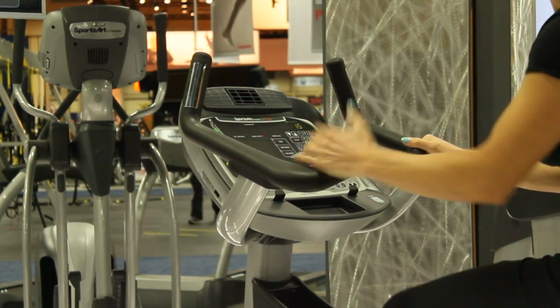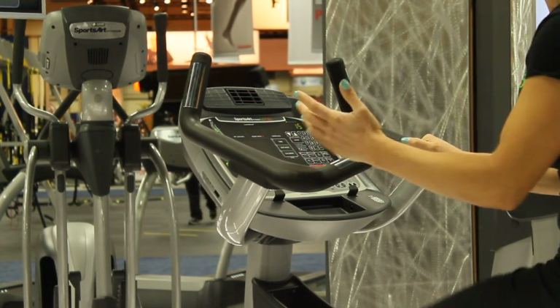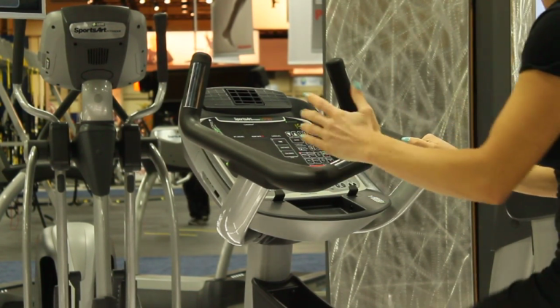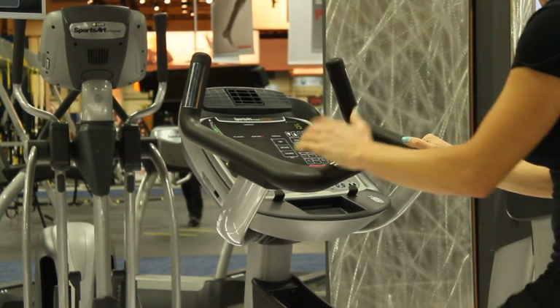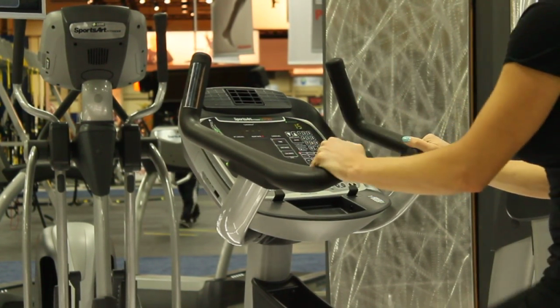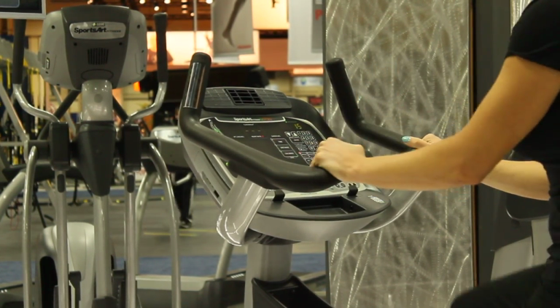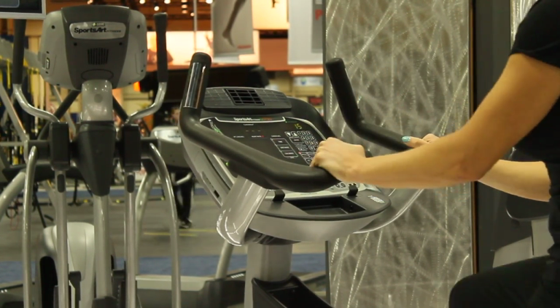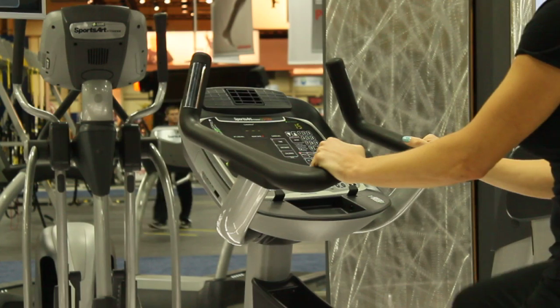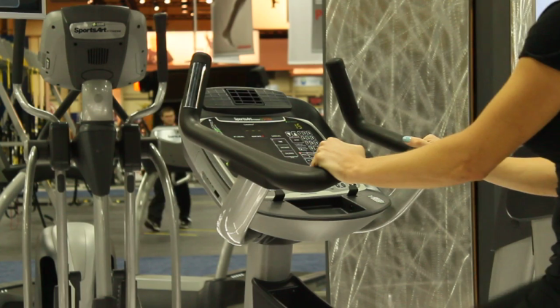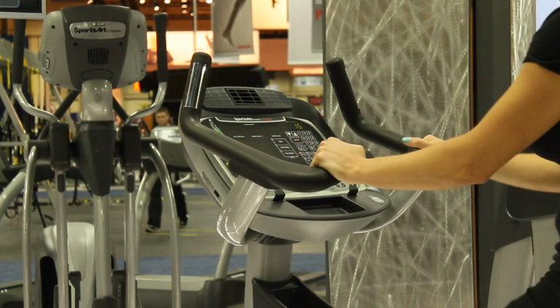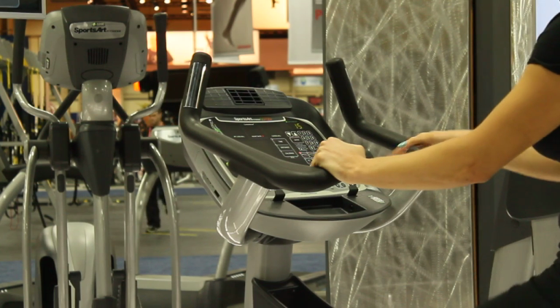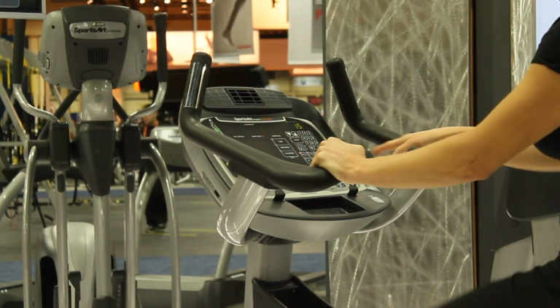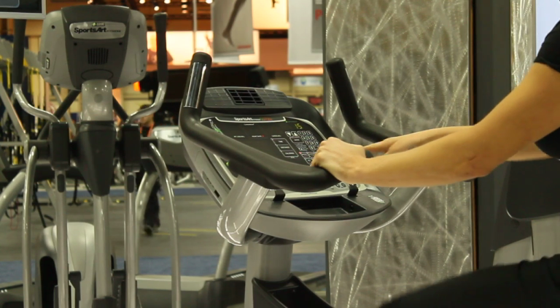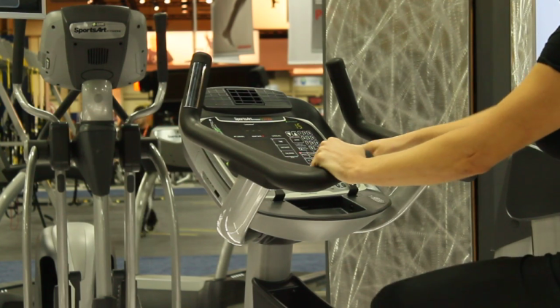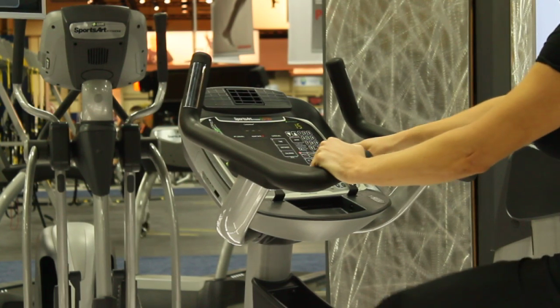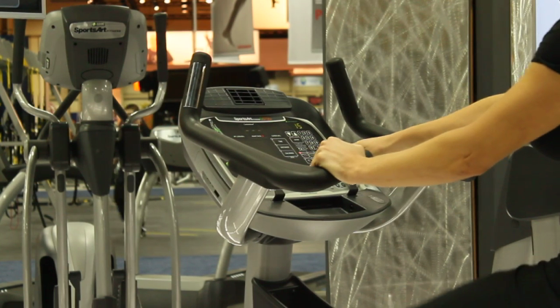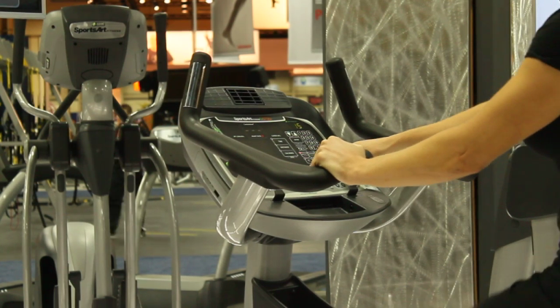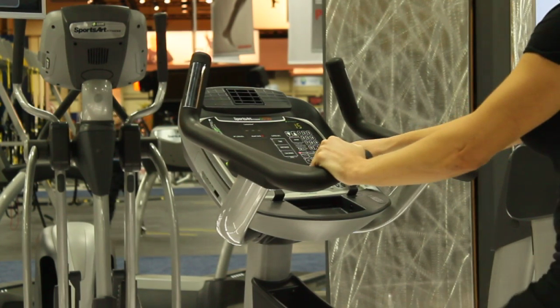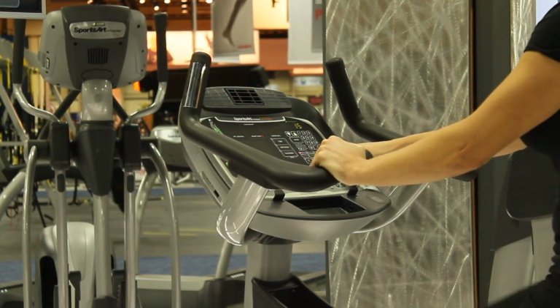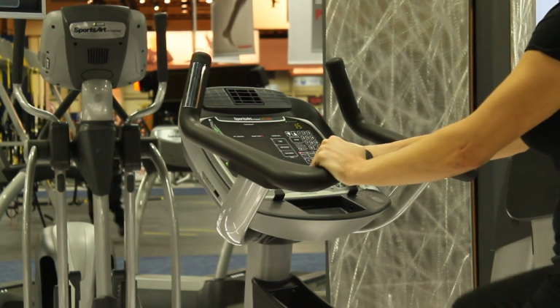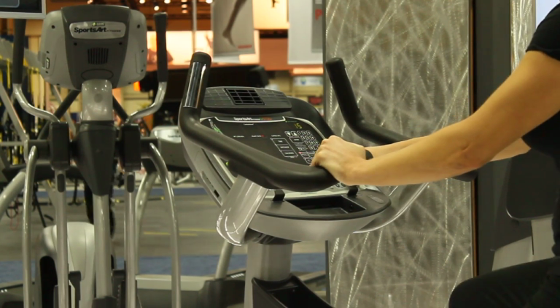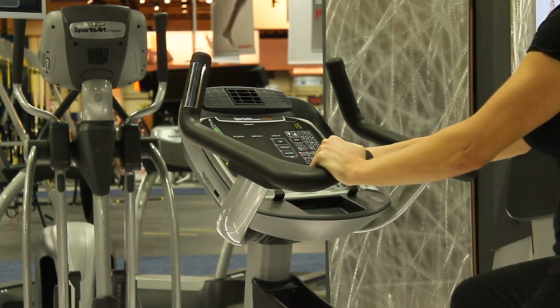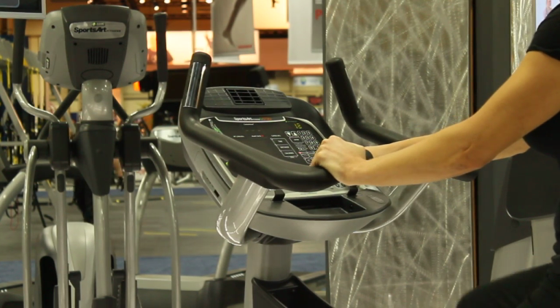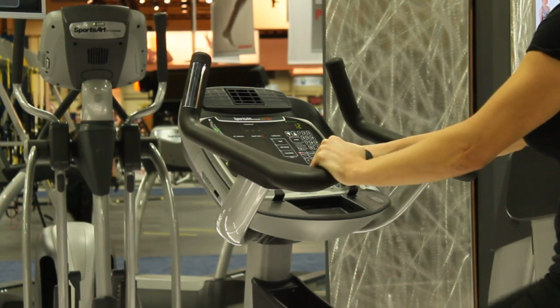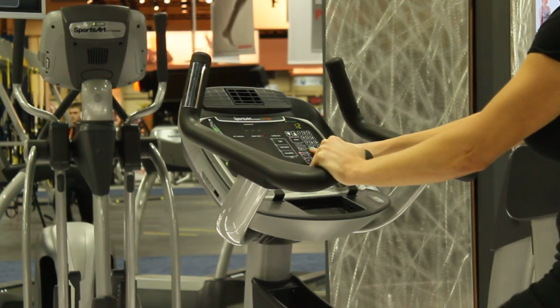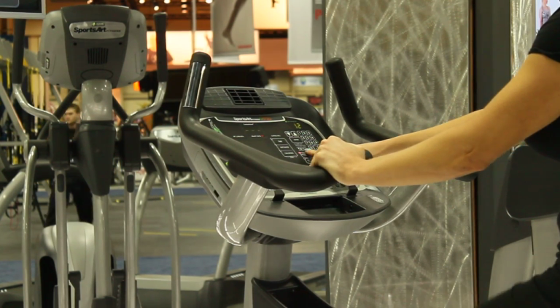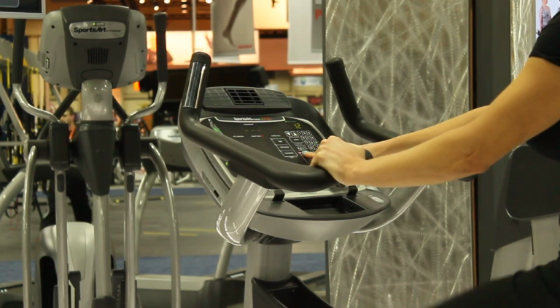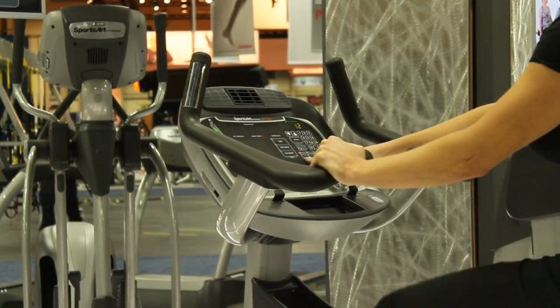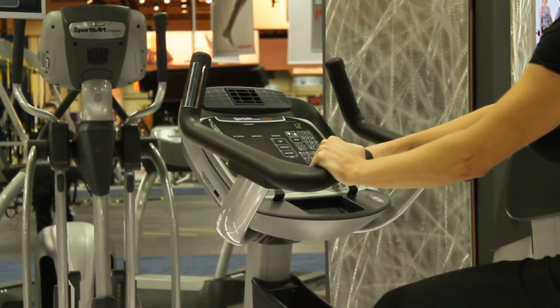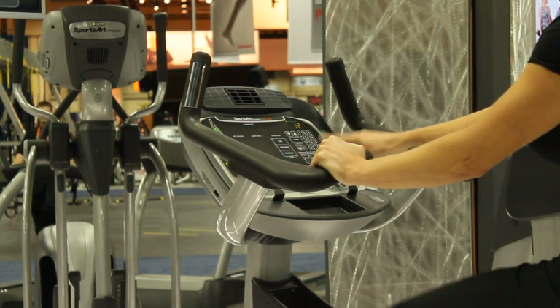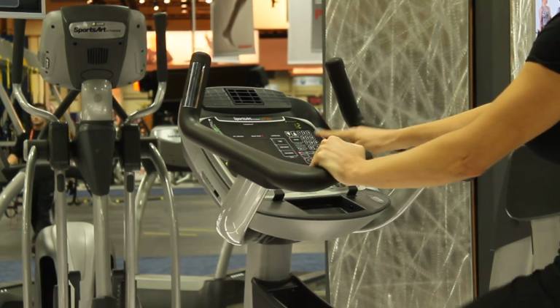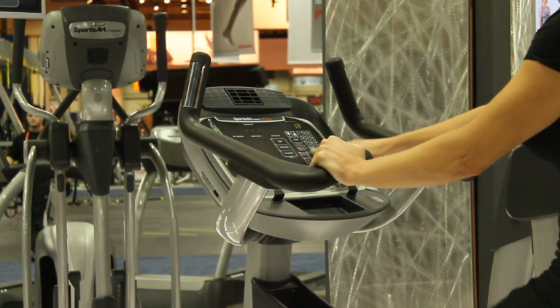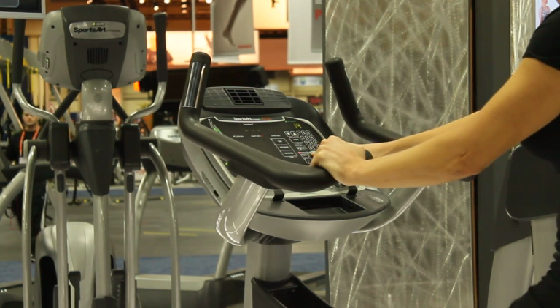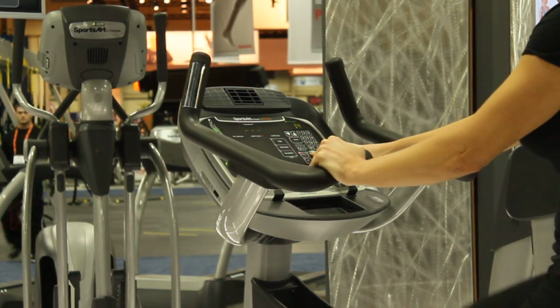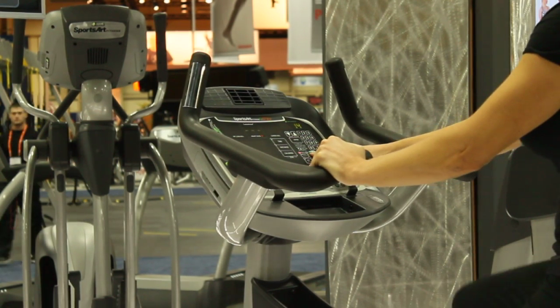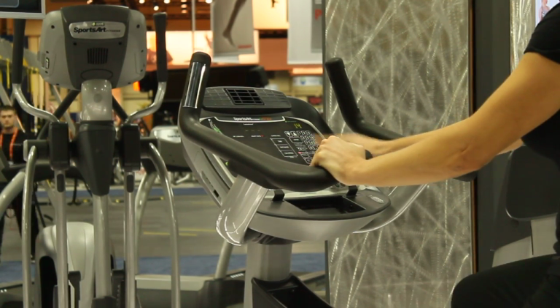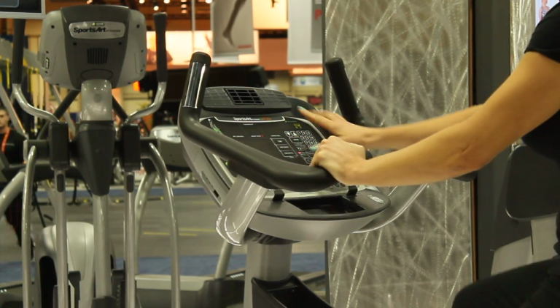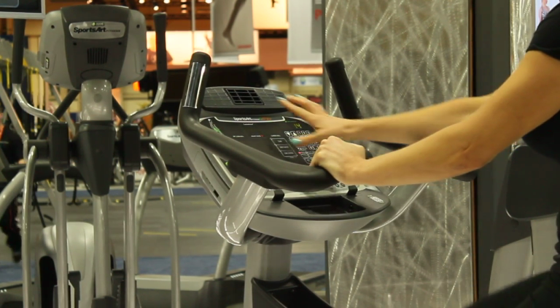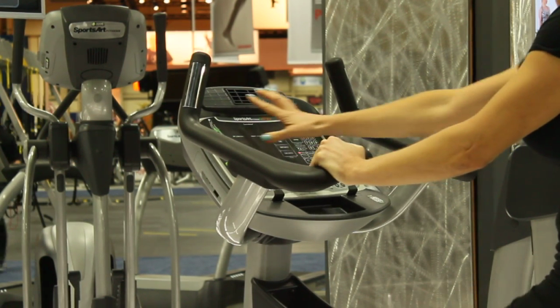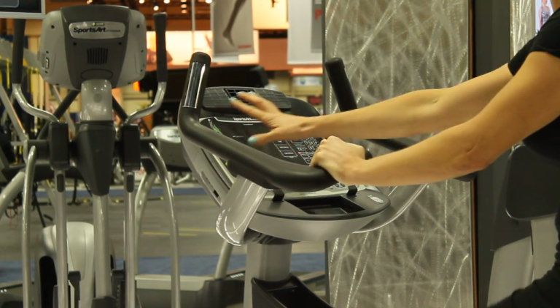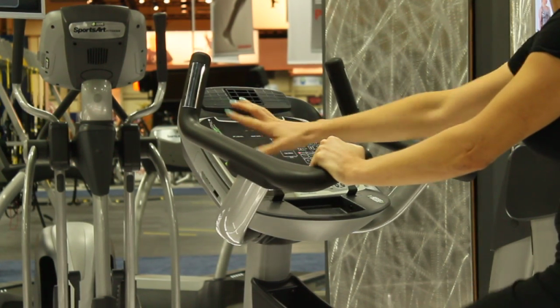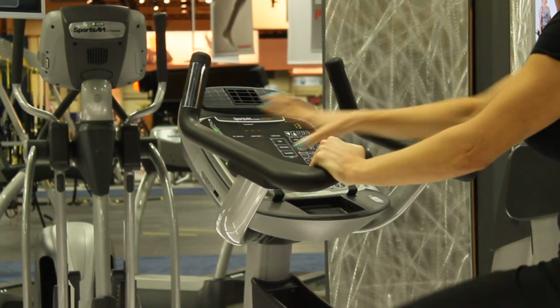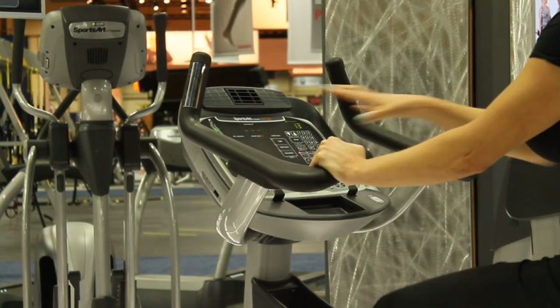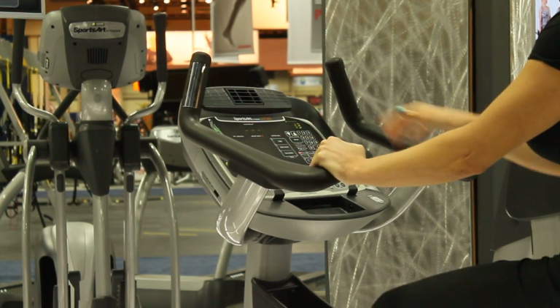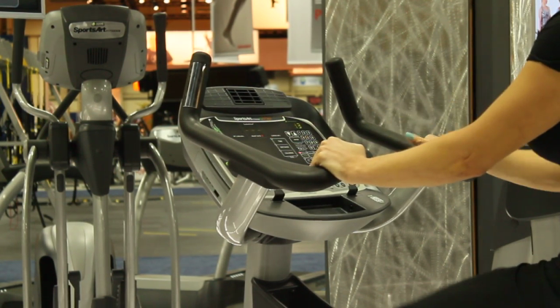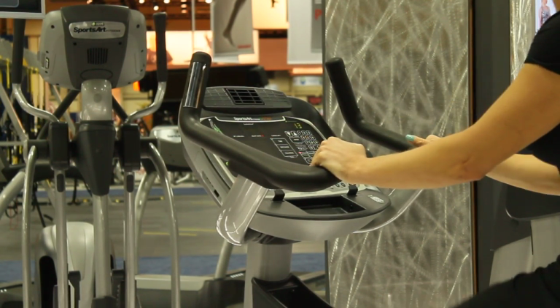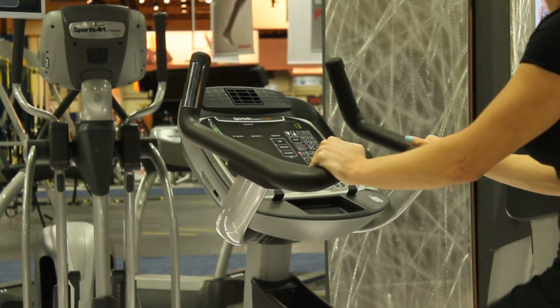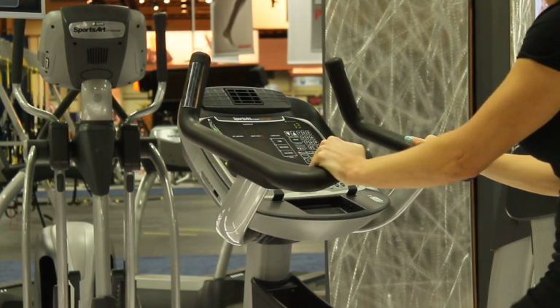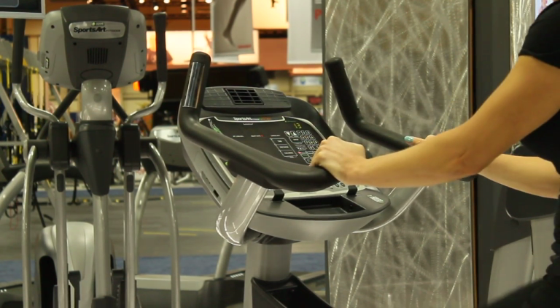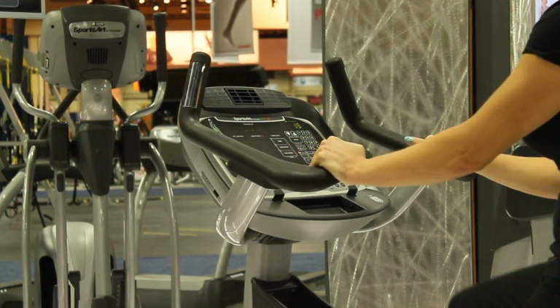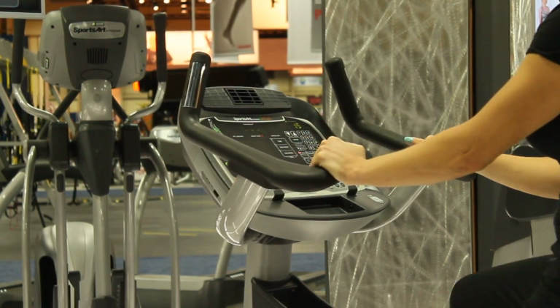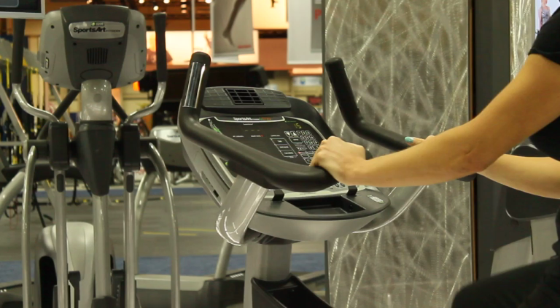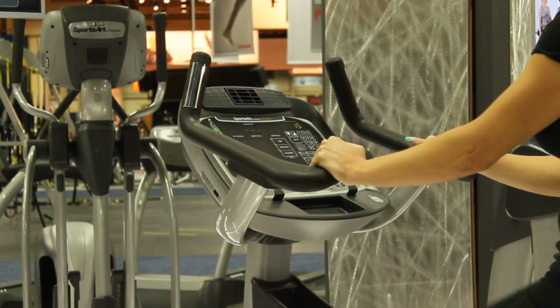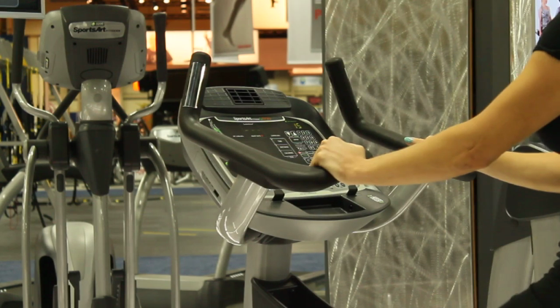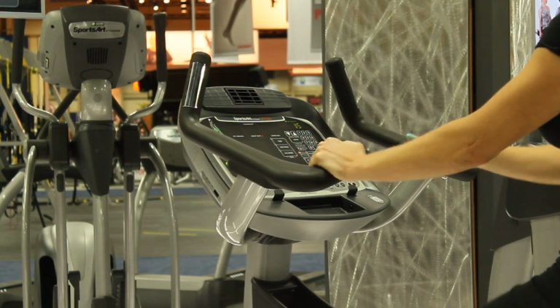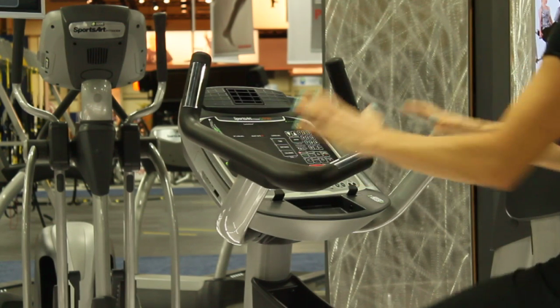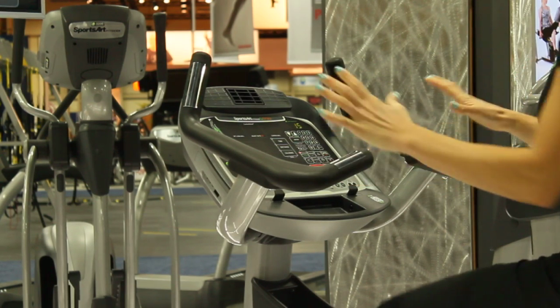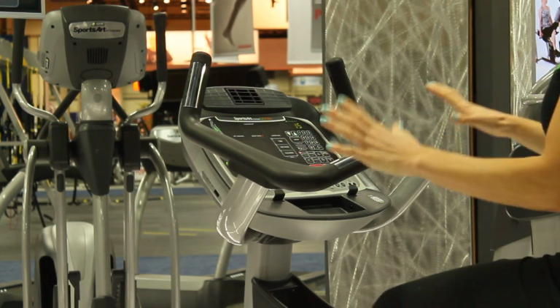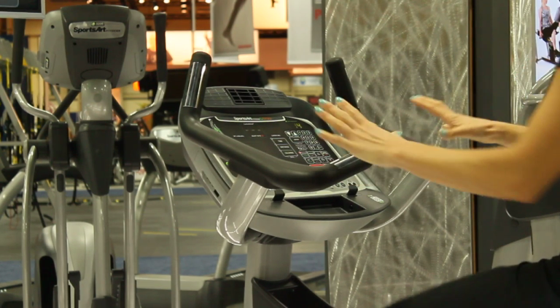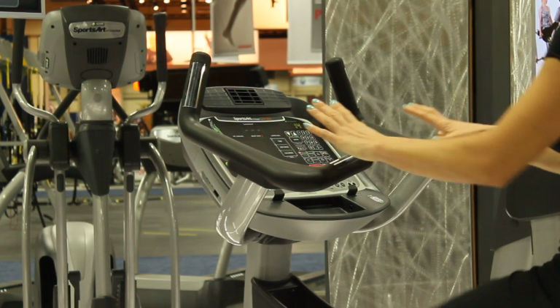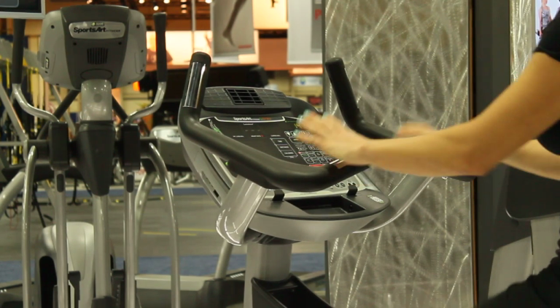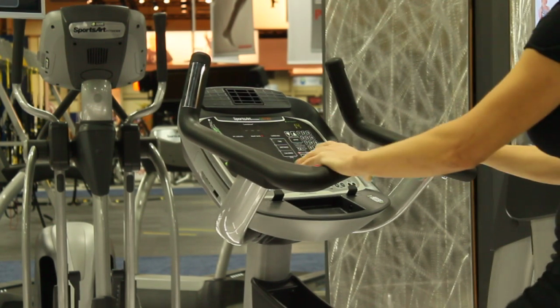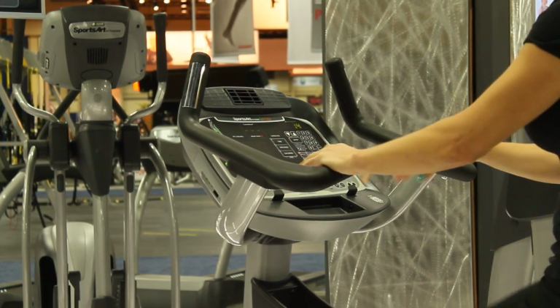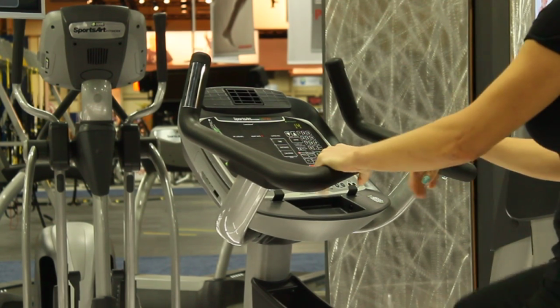Another way to get started is to use the program buttons. Just enter one of the programs following the directions on the screen.